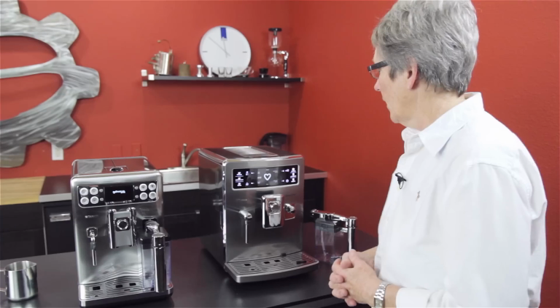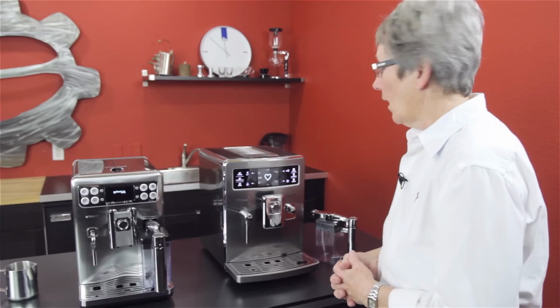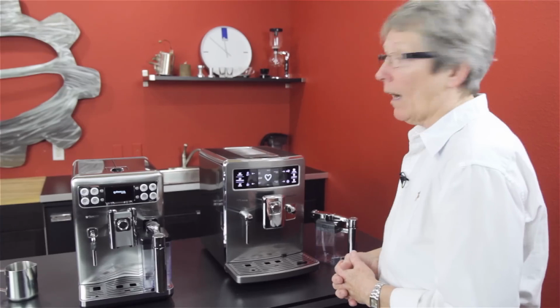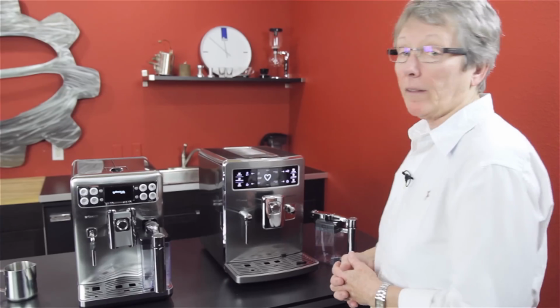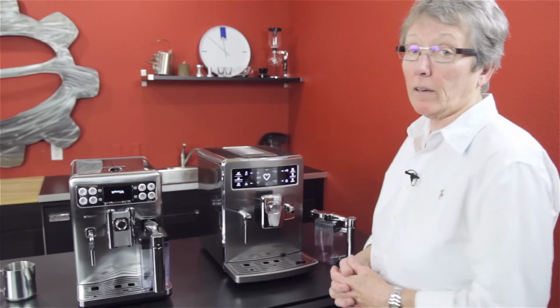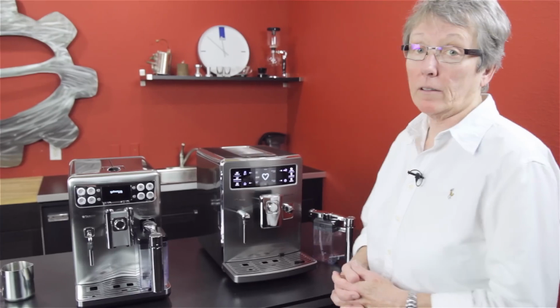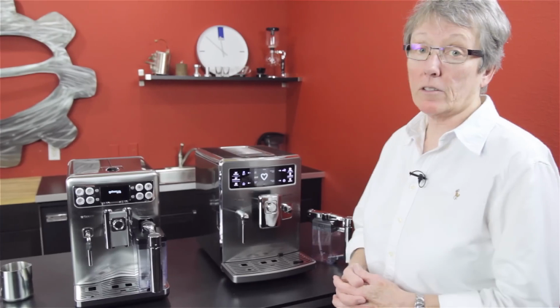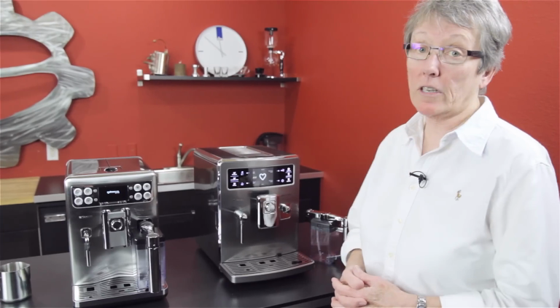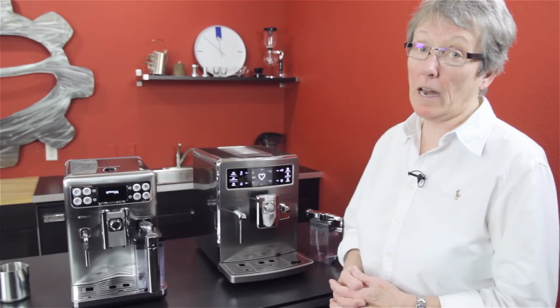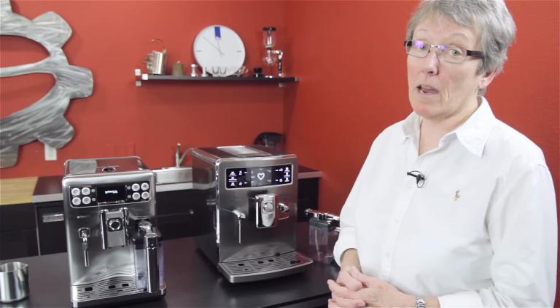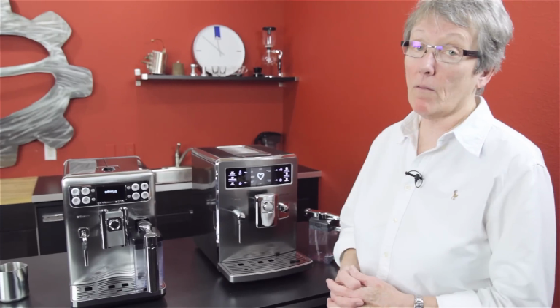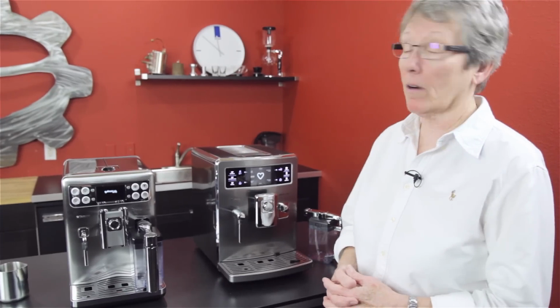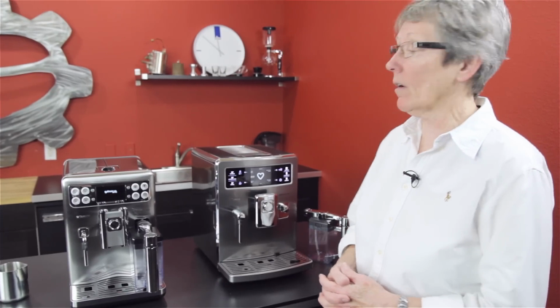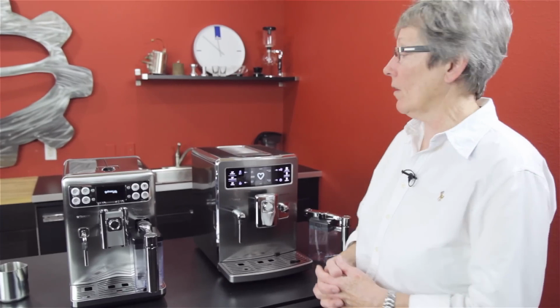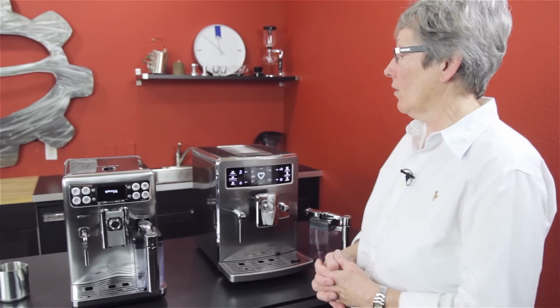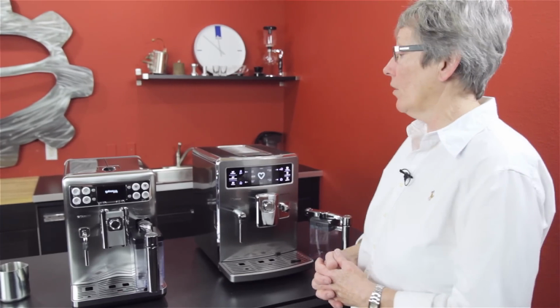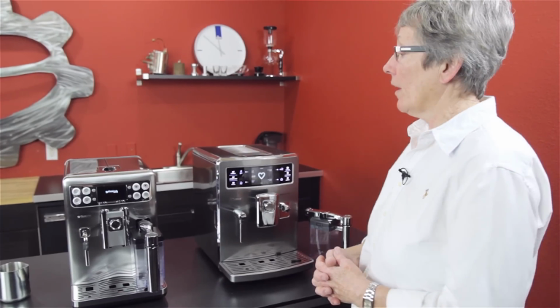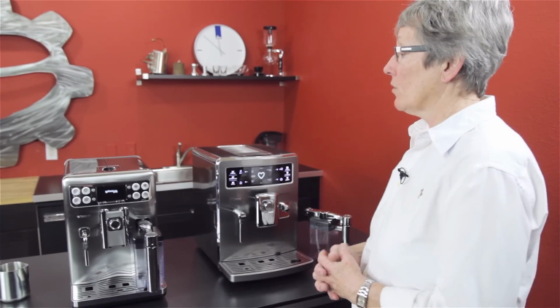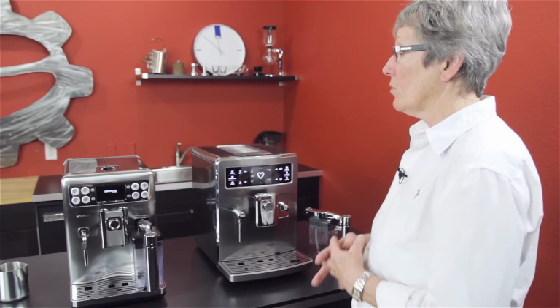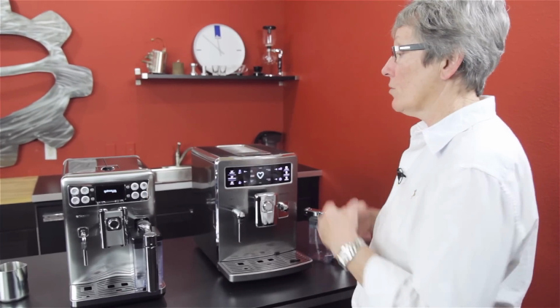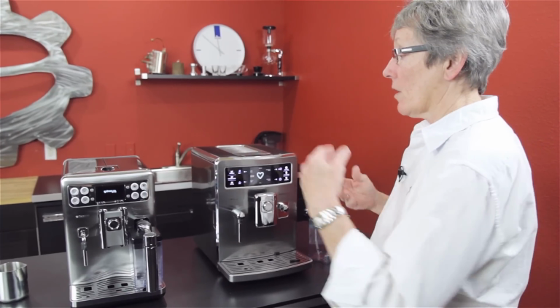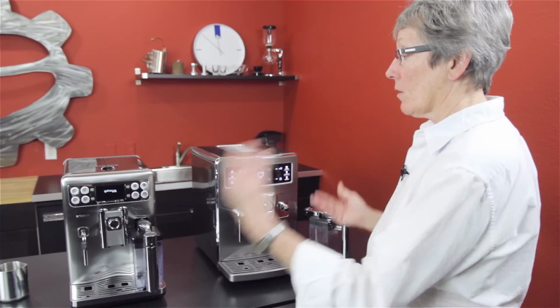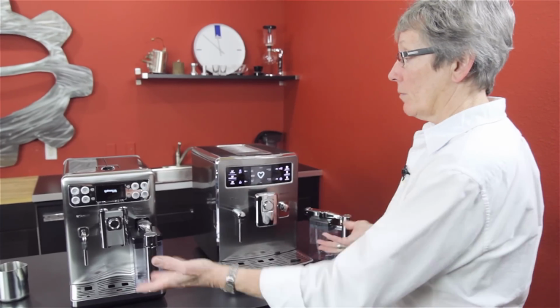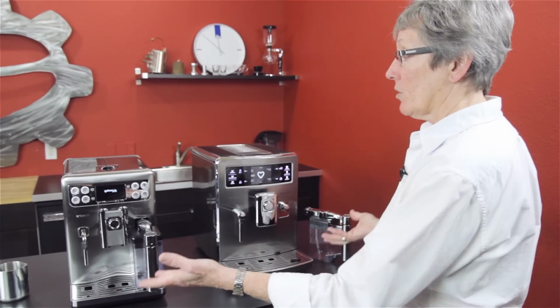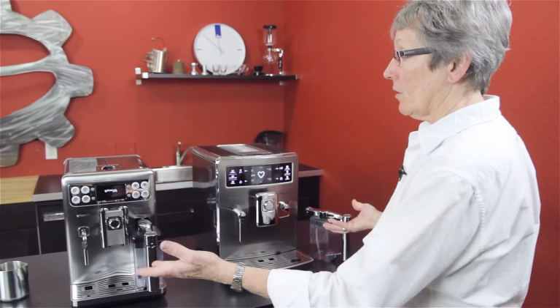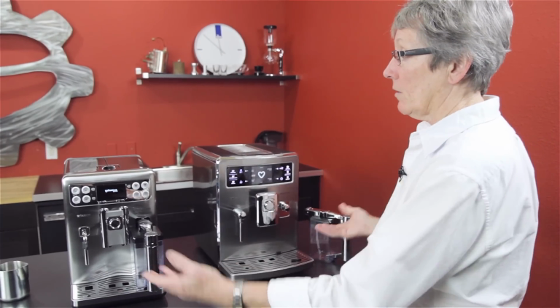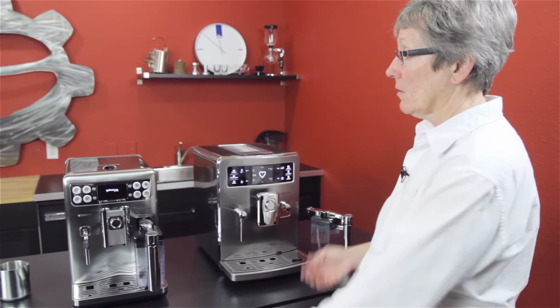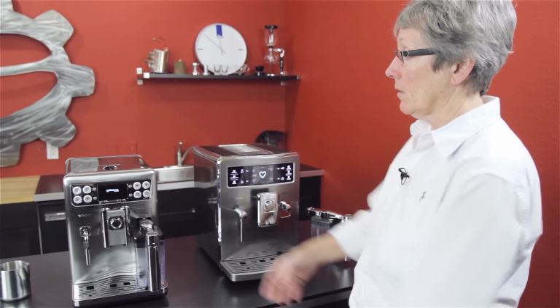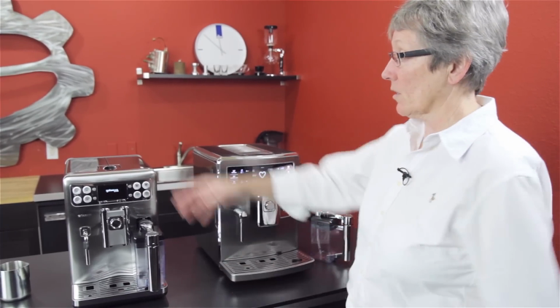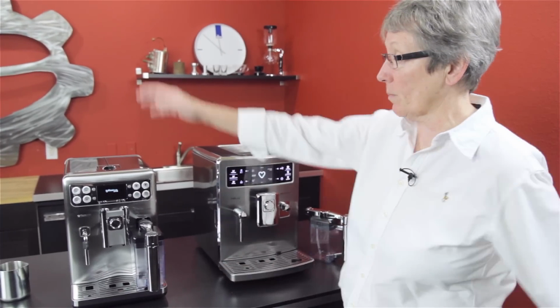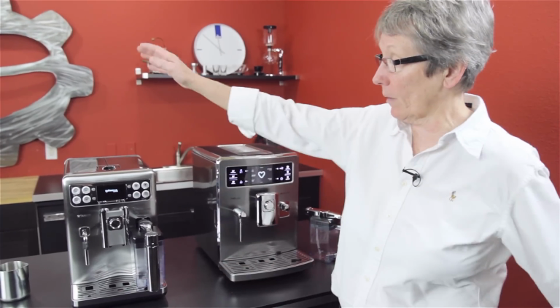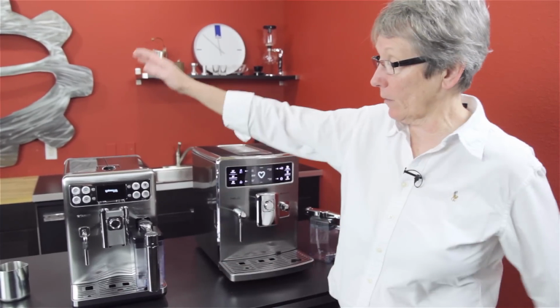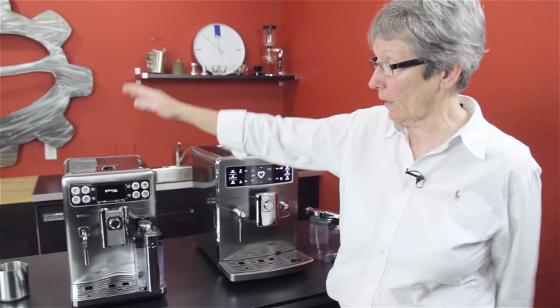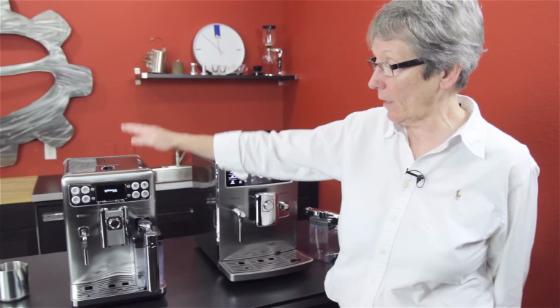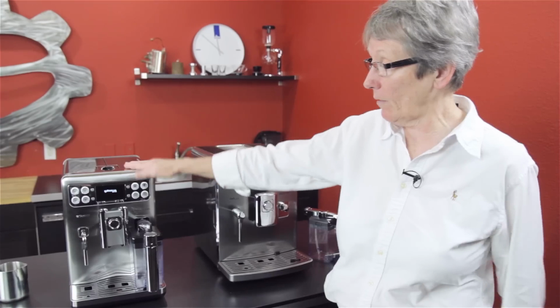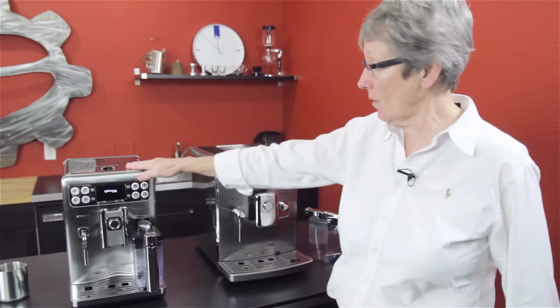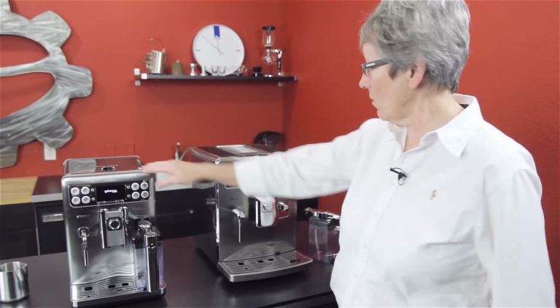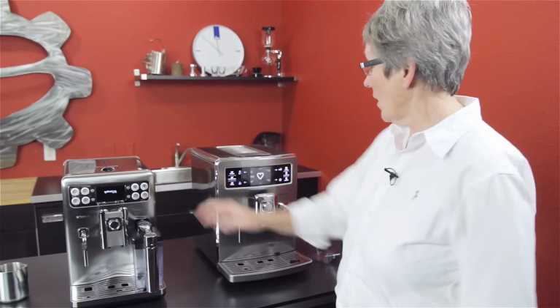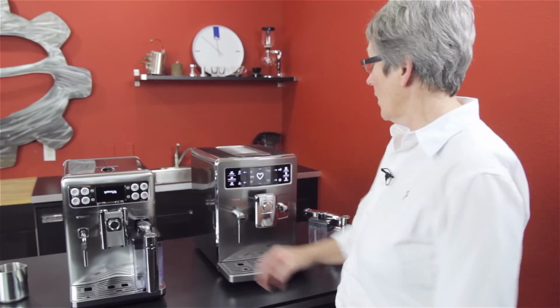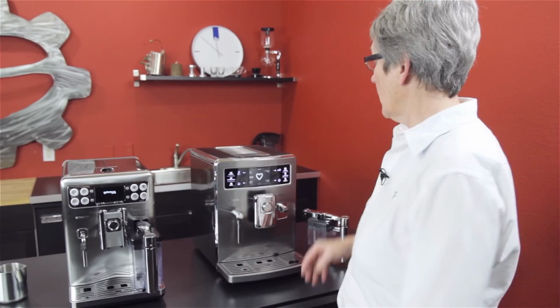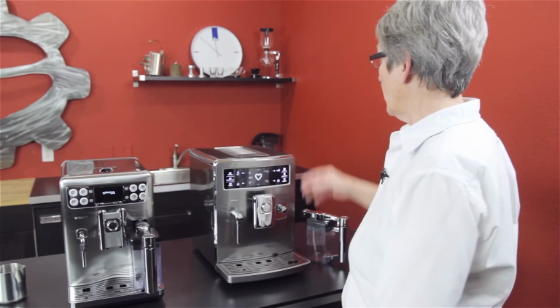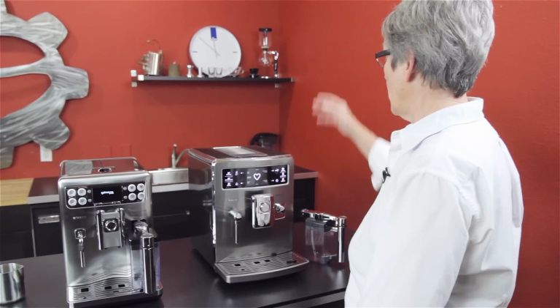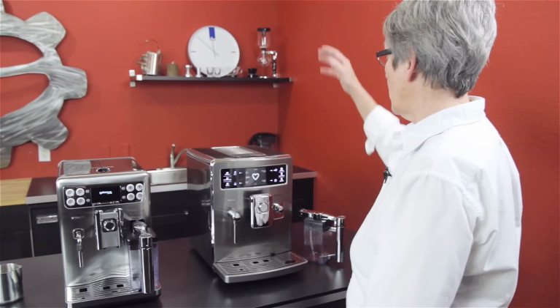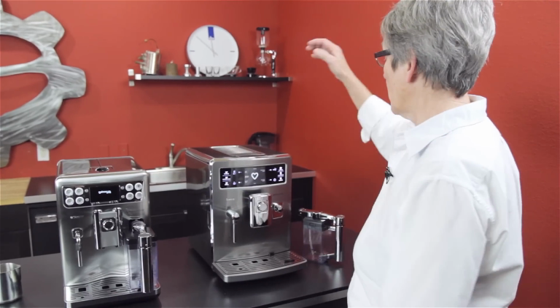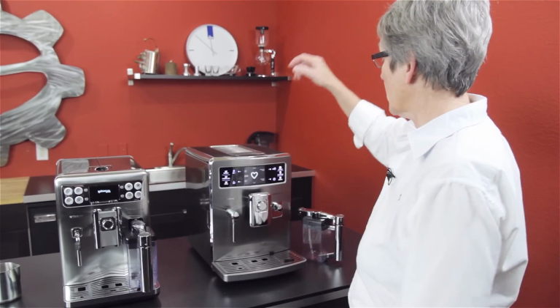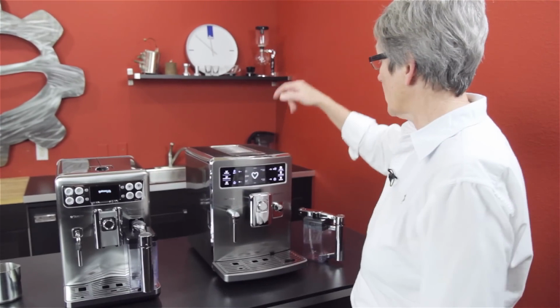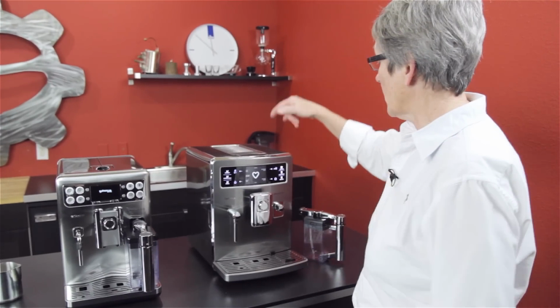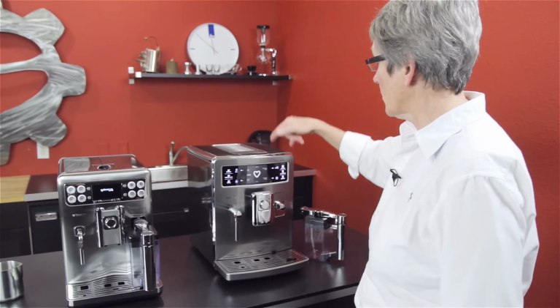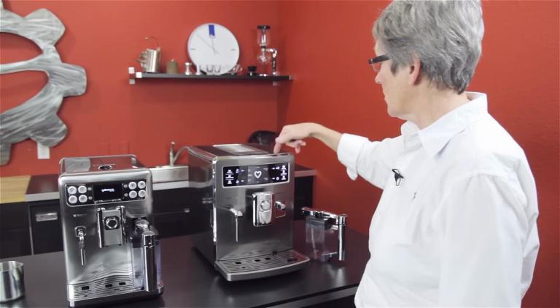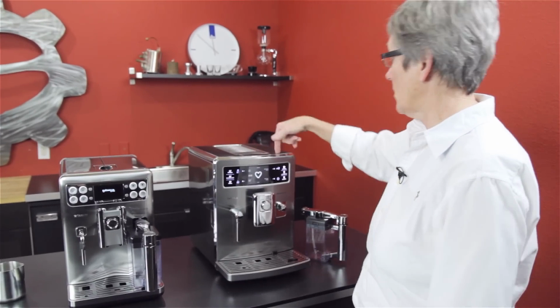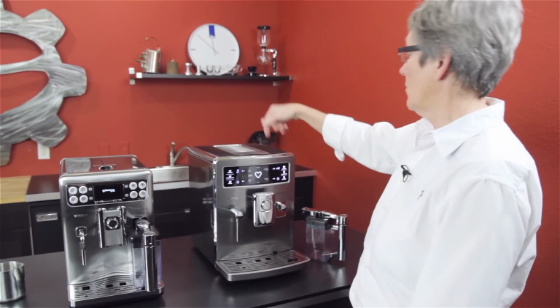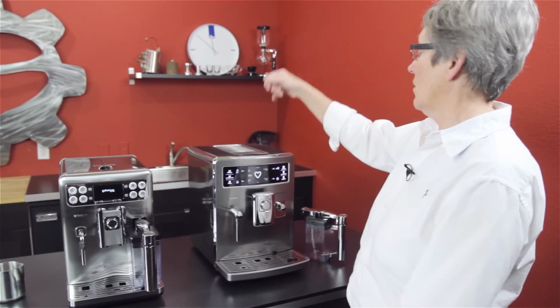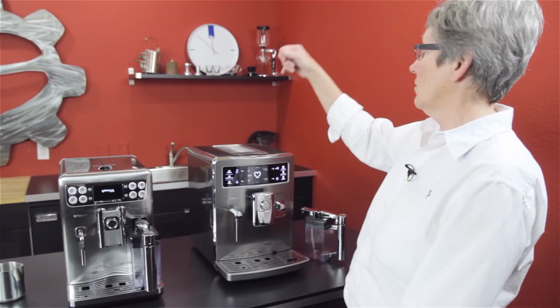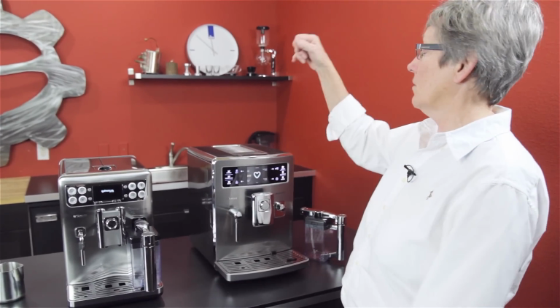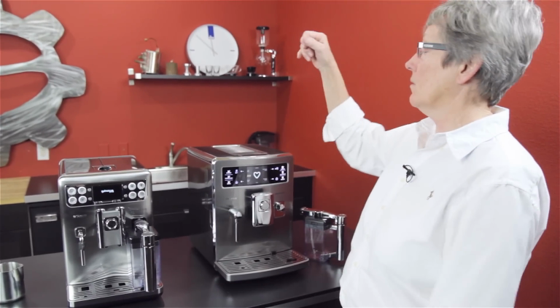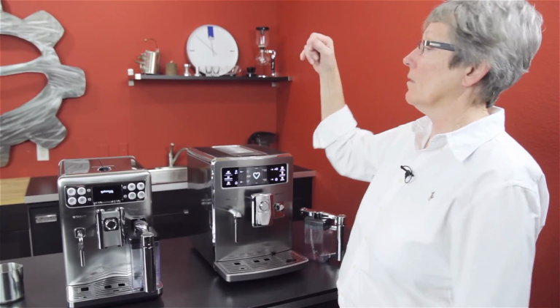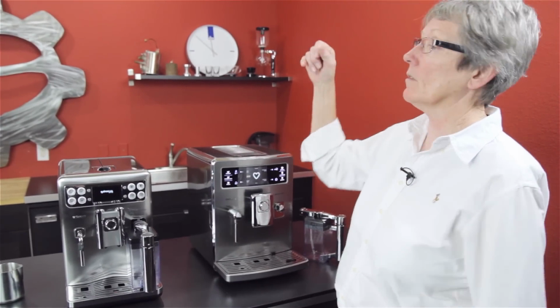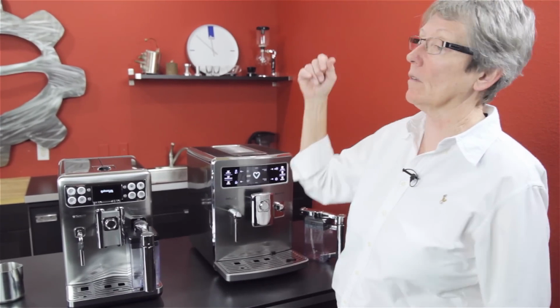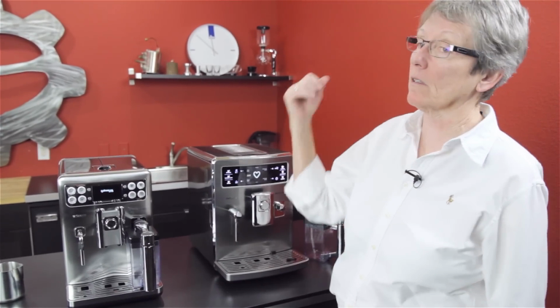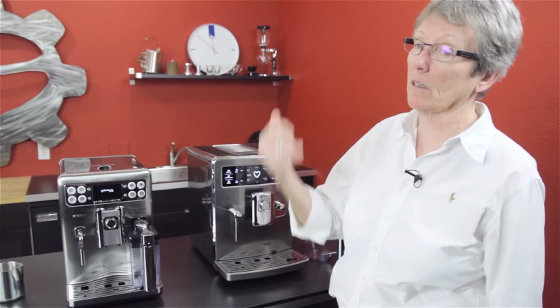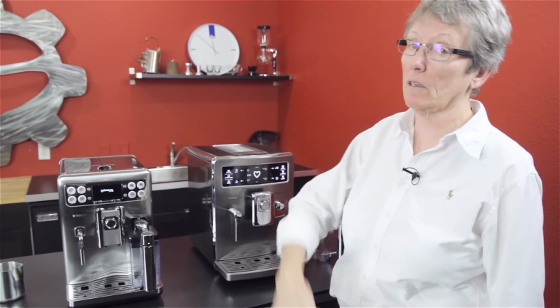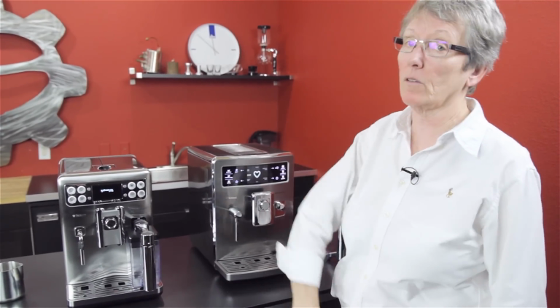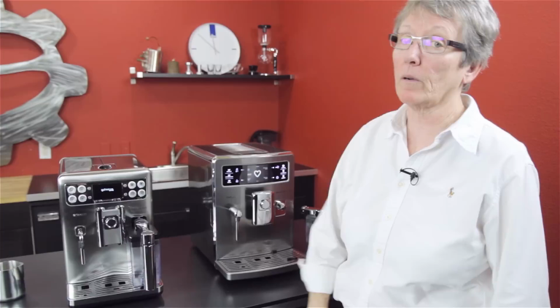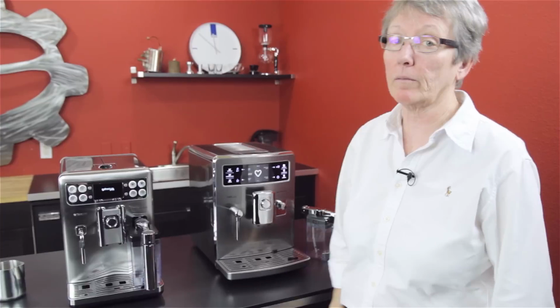Hi there. Today we're going to look at two Seiko machines, the Expralia Evo and the Excelsis Evo. So let's get into it.